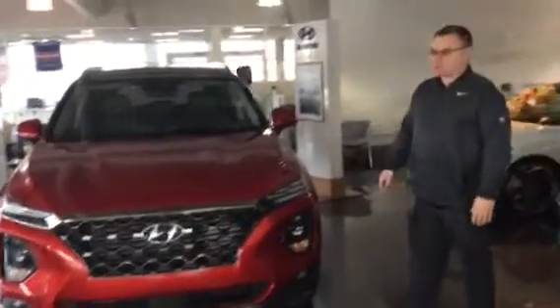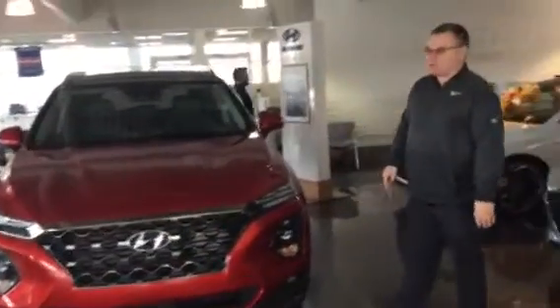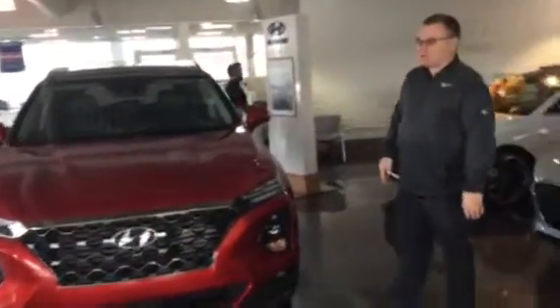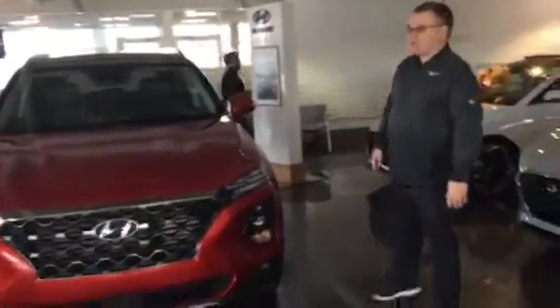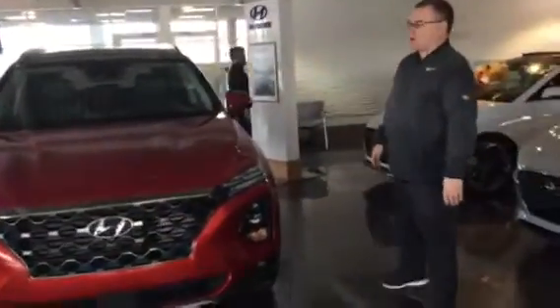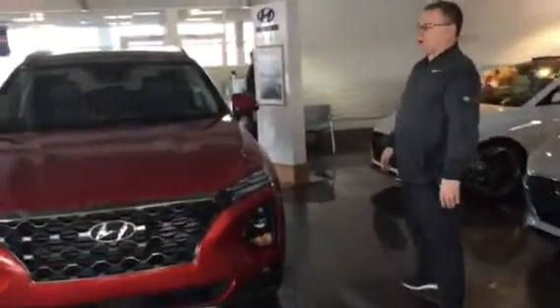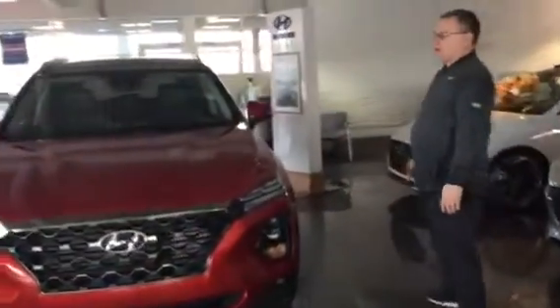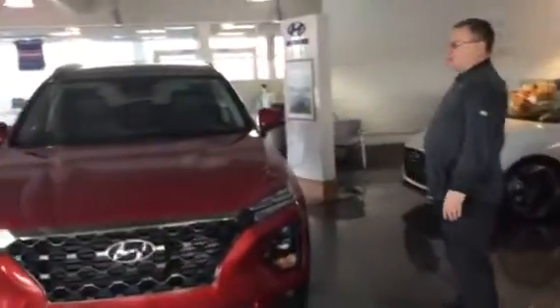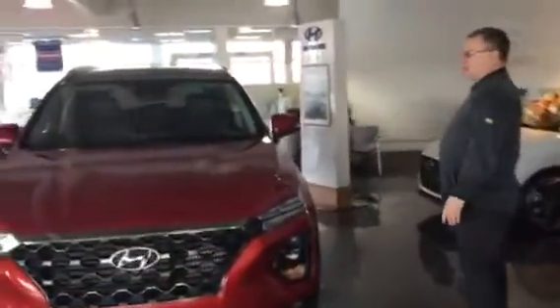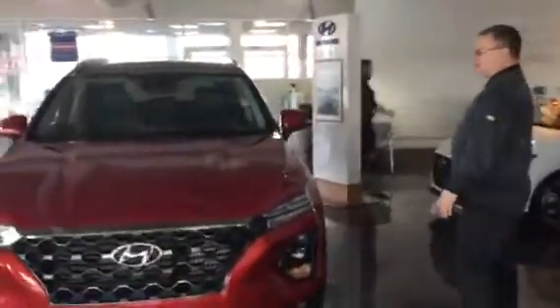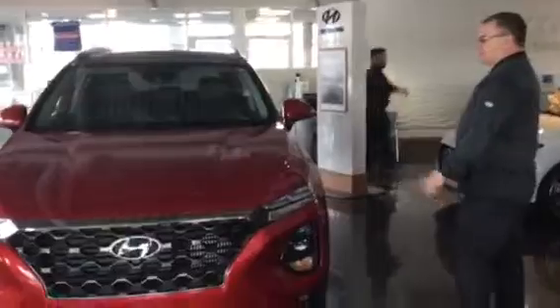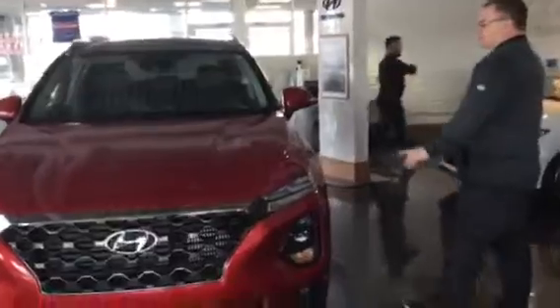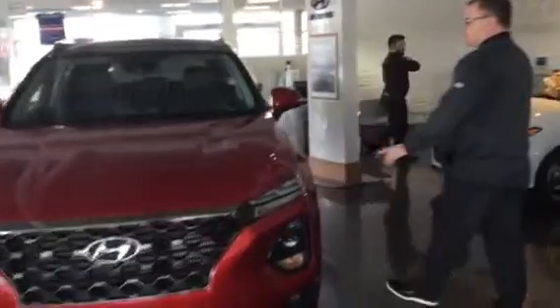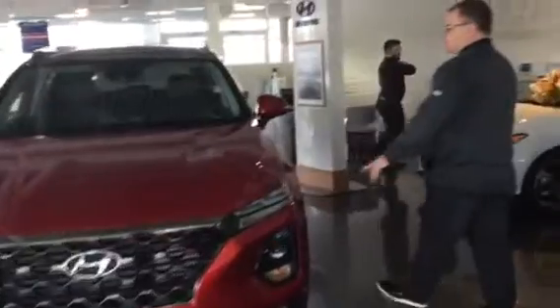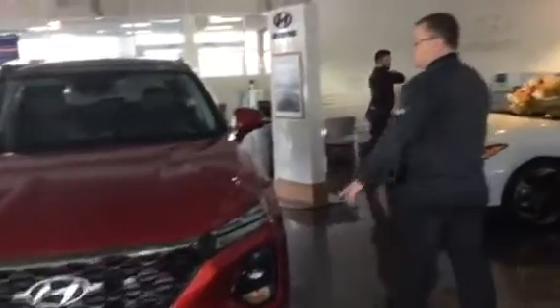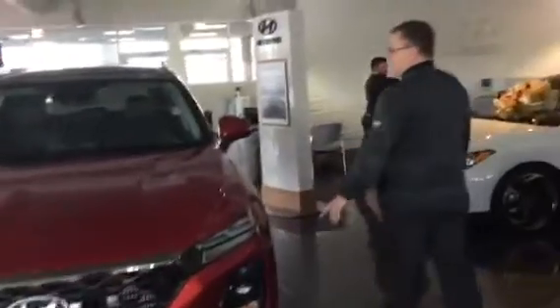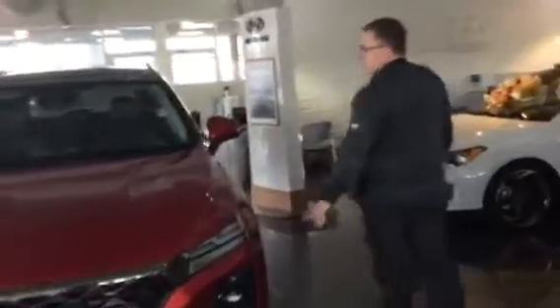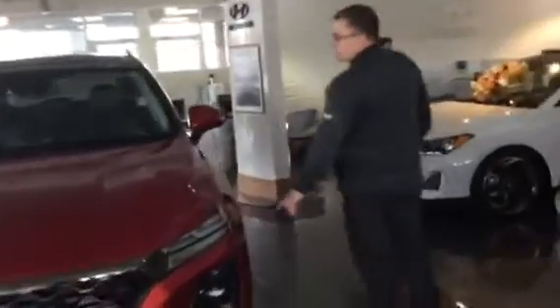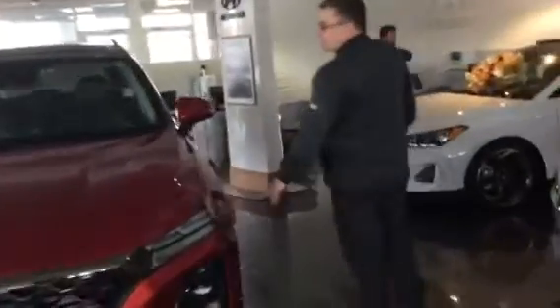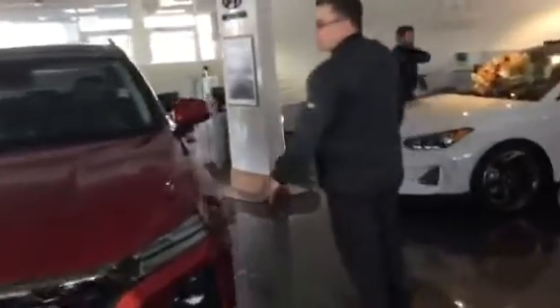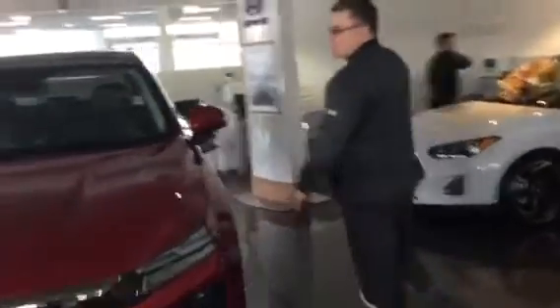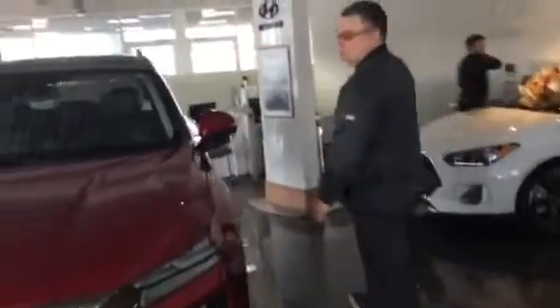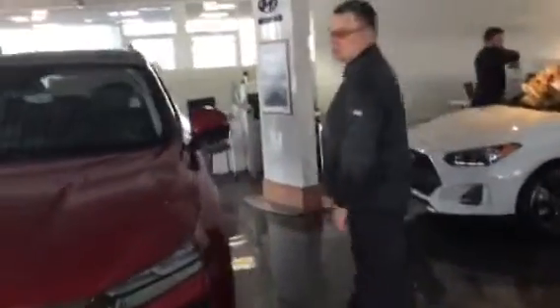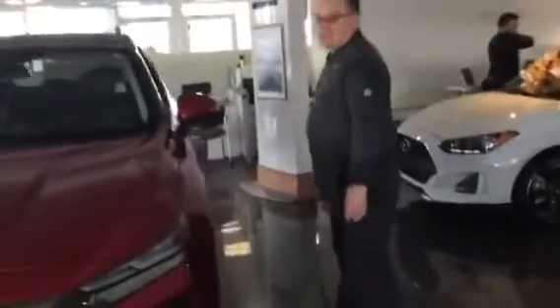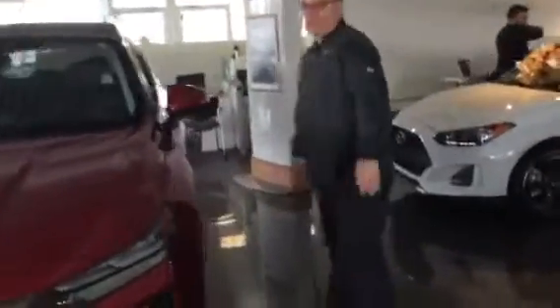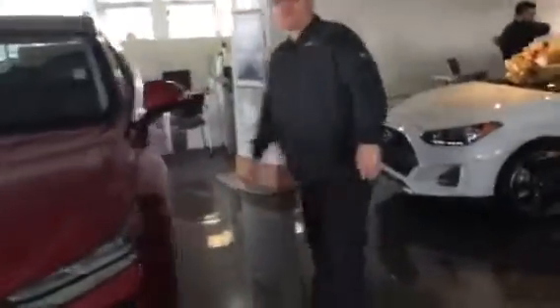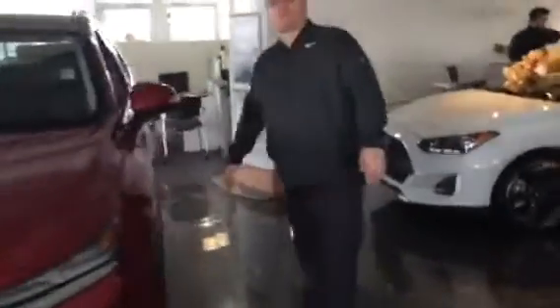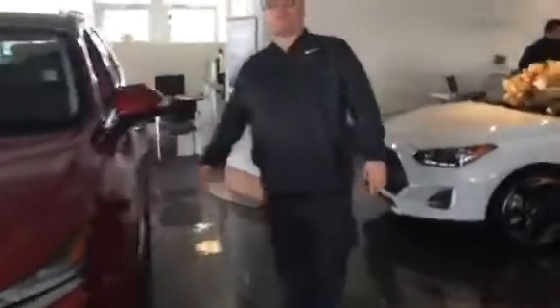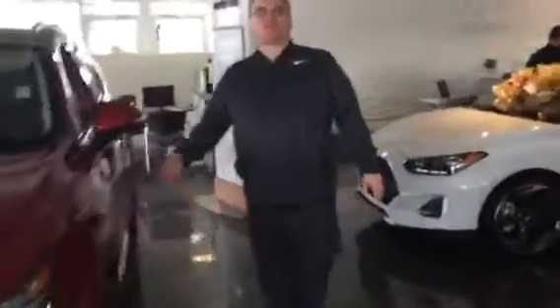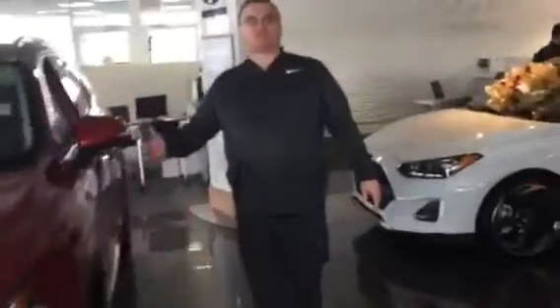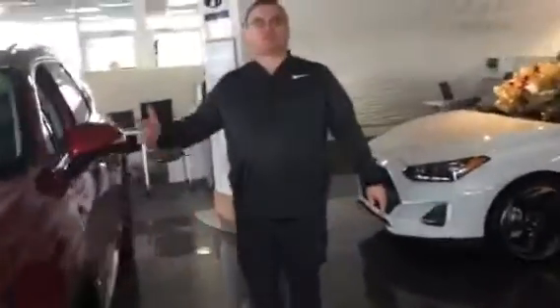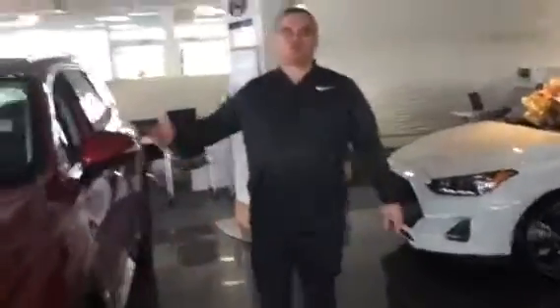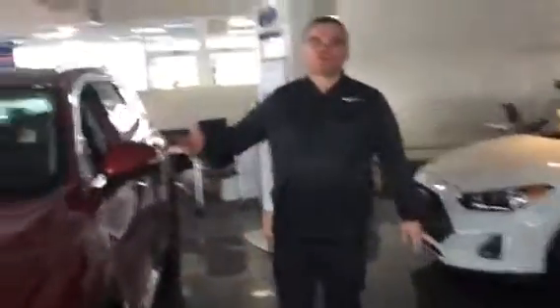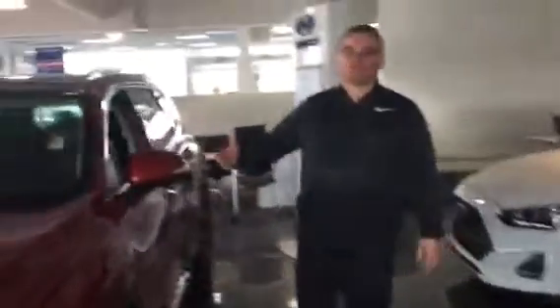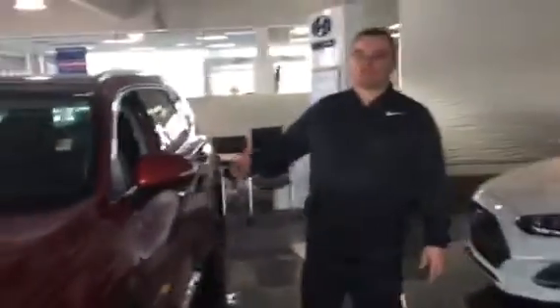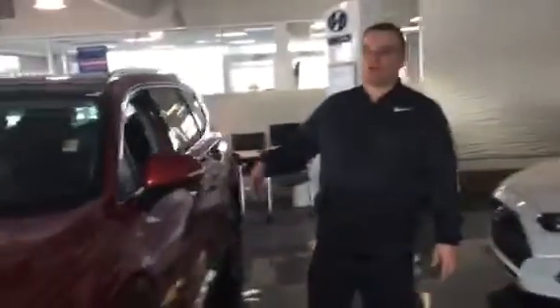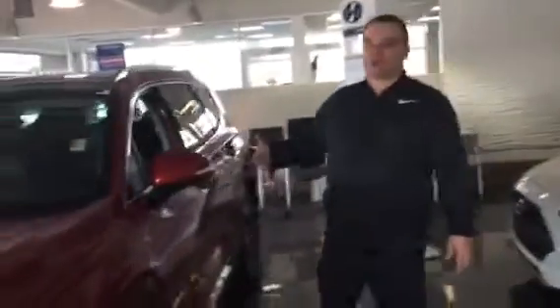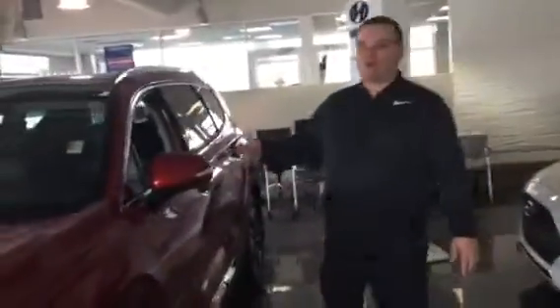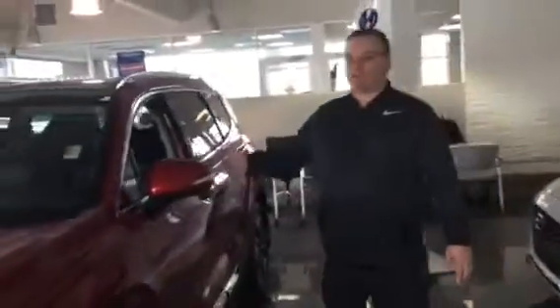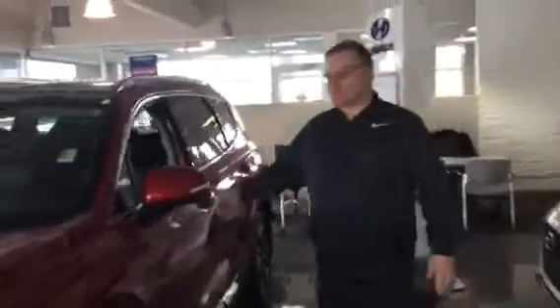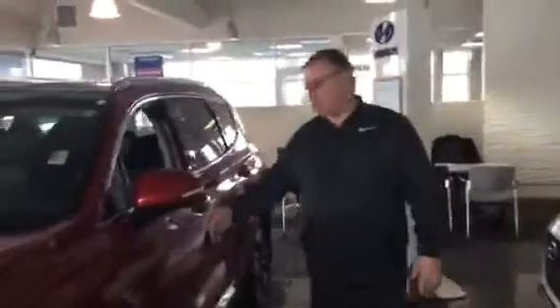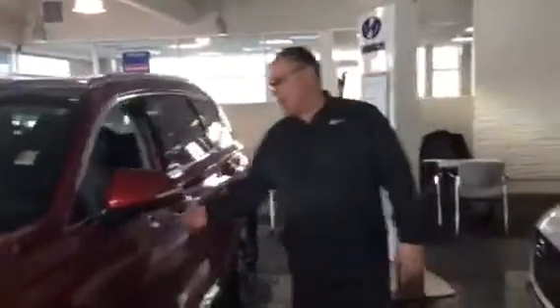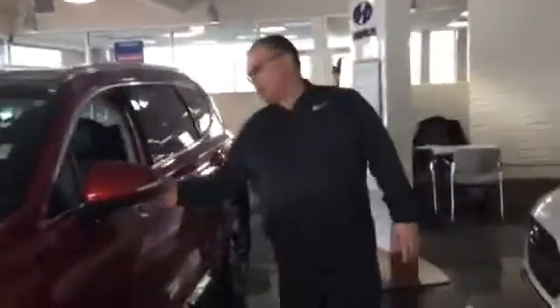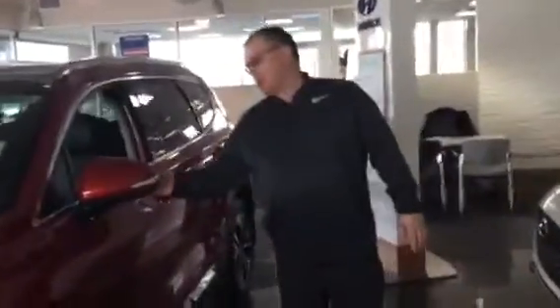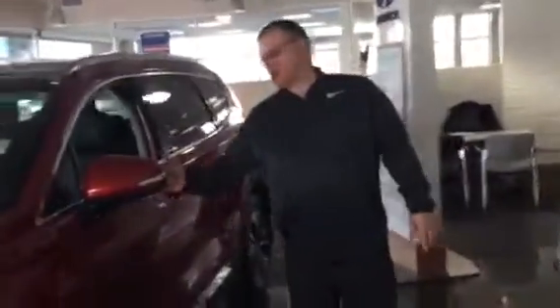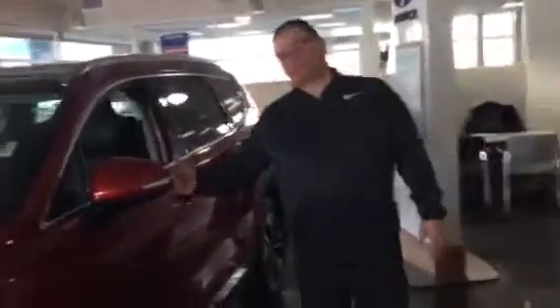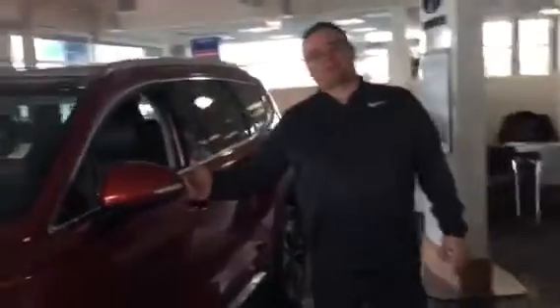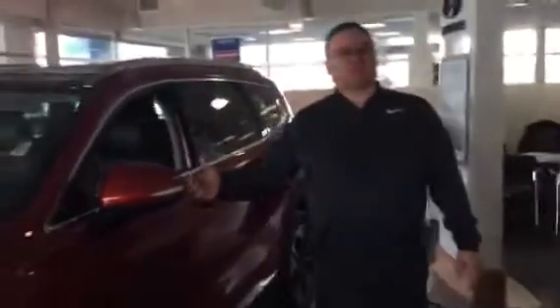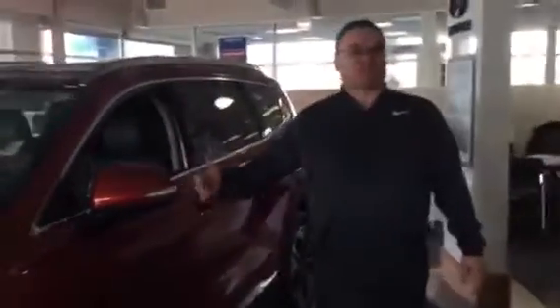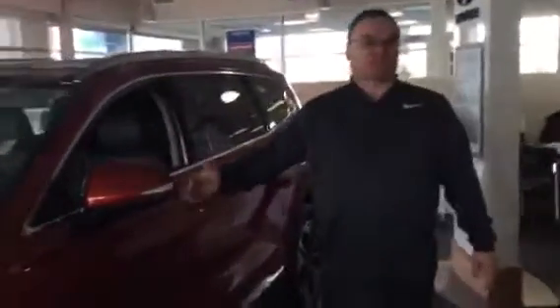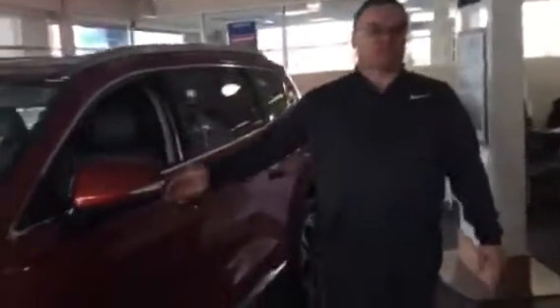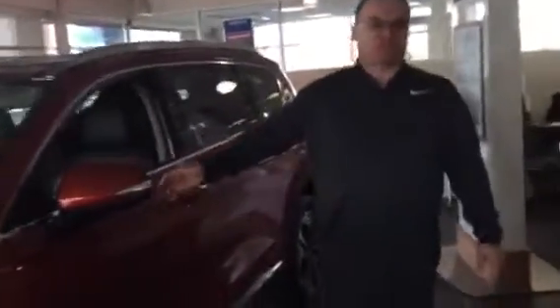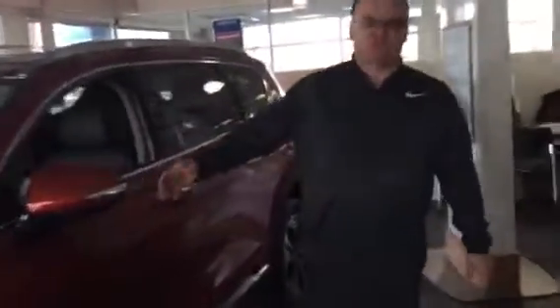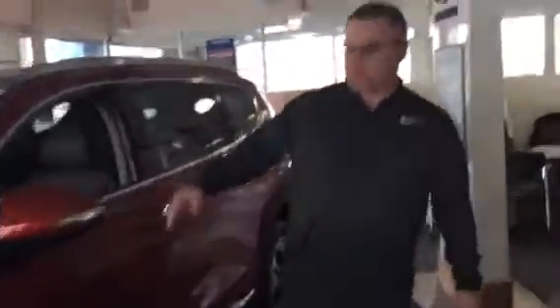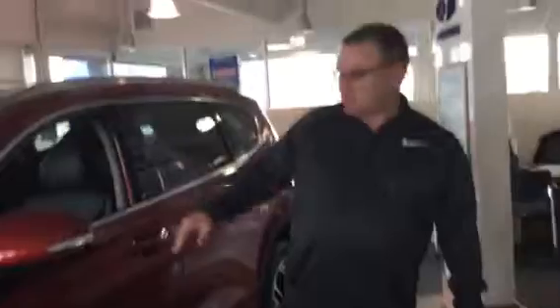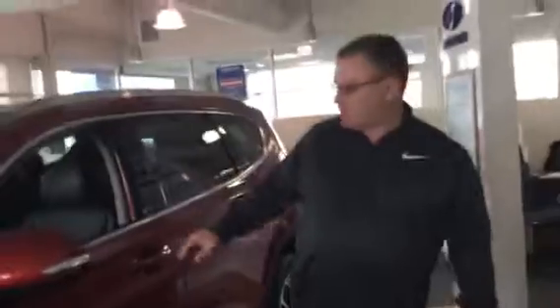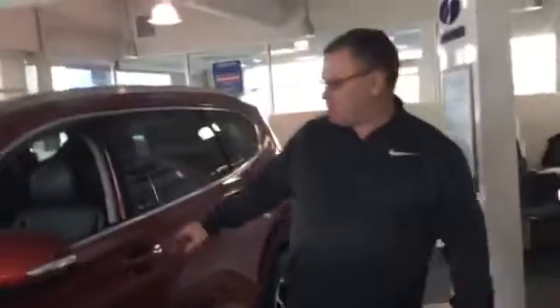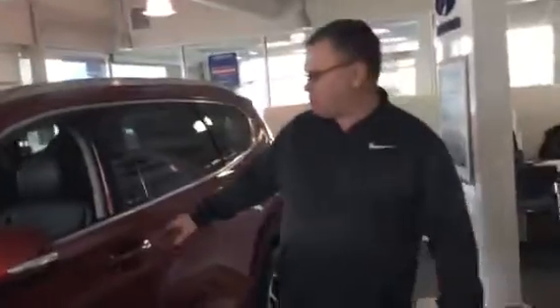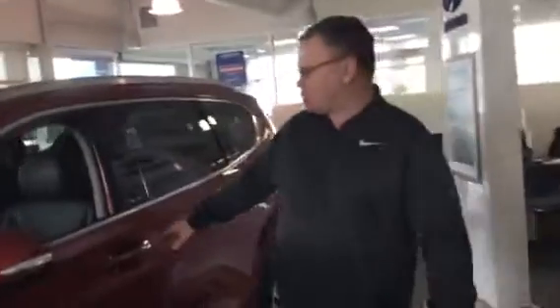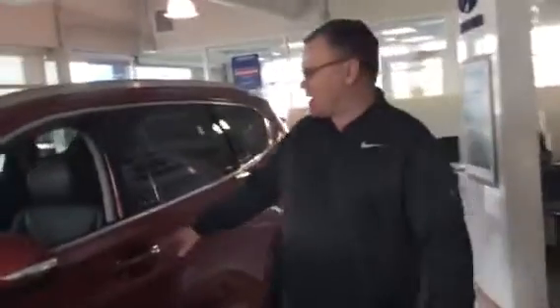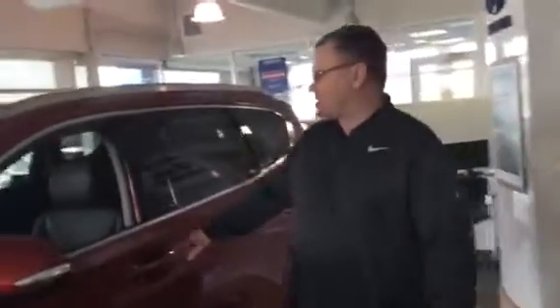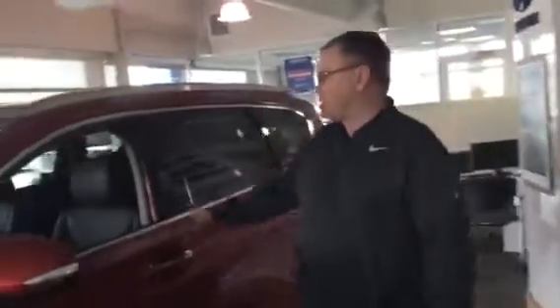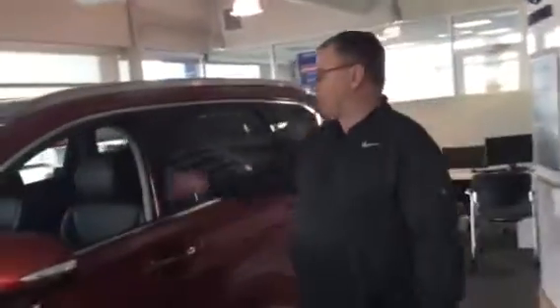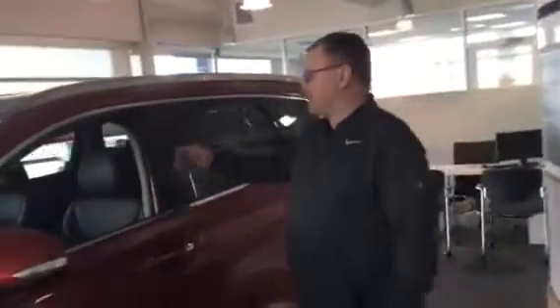As you move along, this one comes with 19-inch alloy wheels. This is a 2-litre Sonata Ultimate with blind spot detection, proximity key, and push button start.